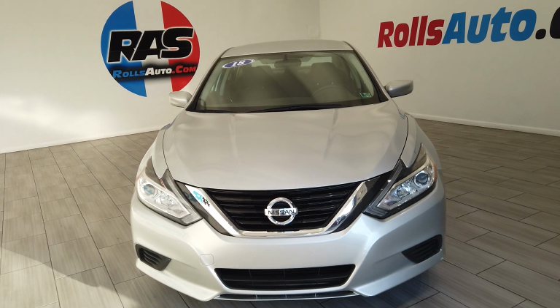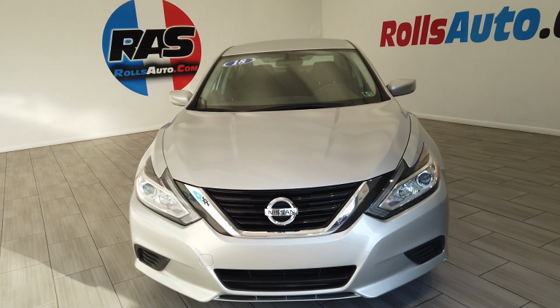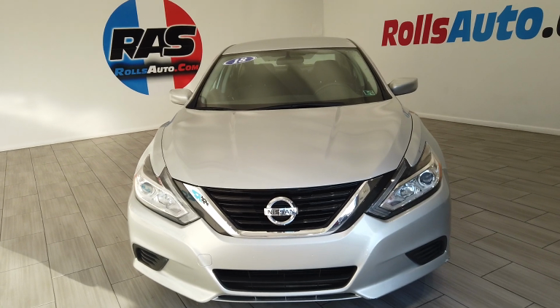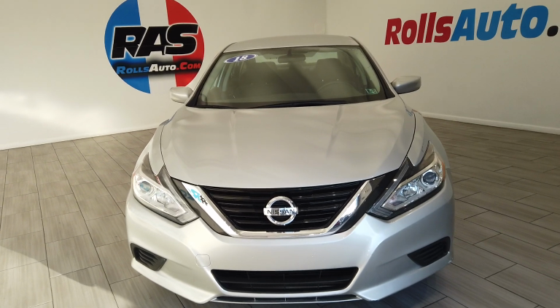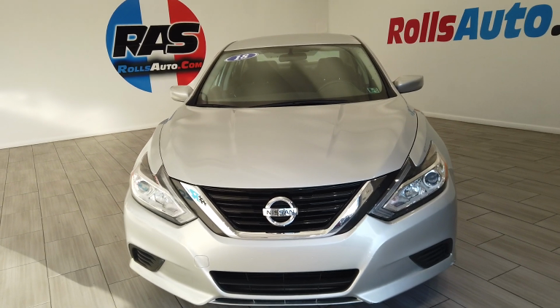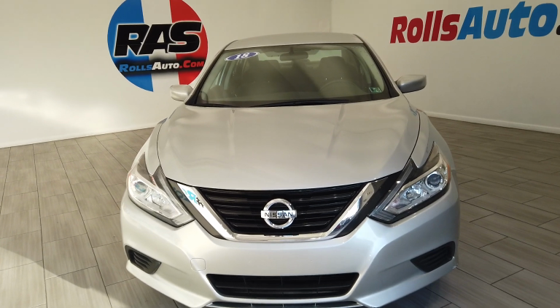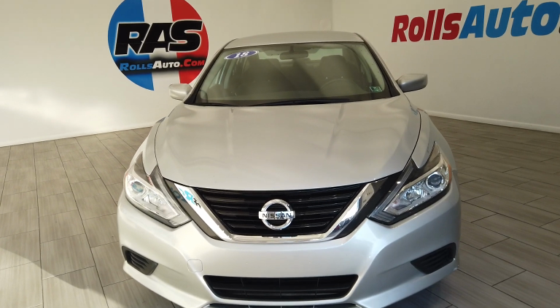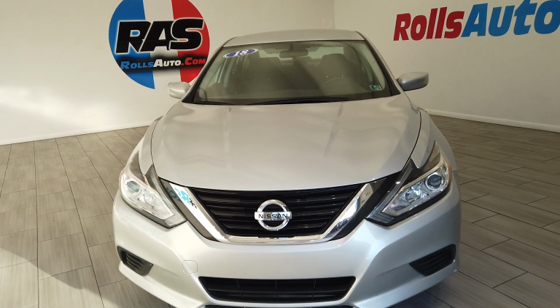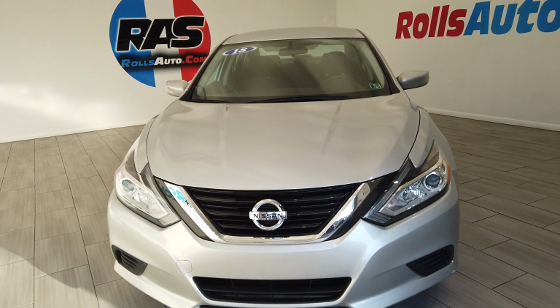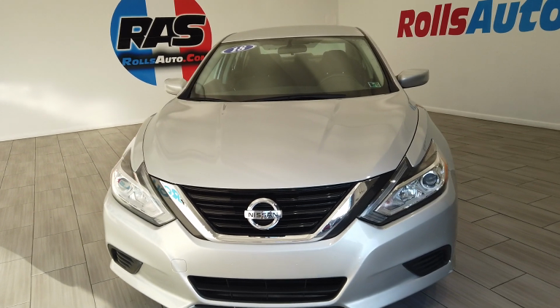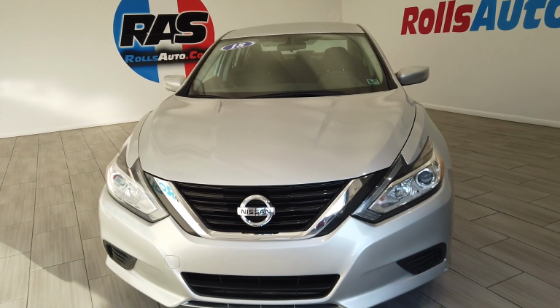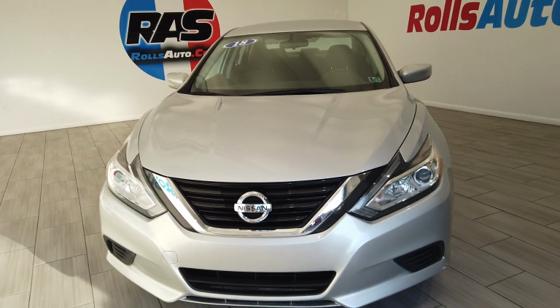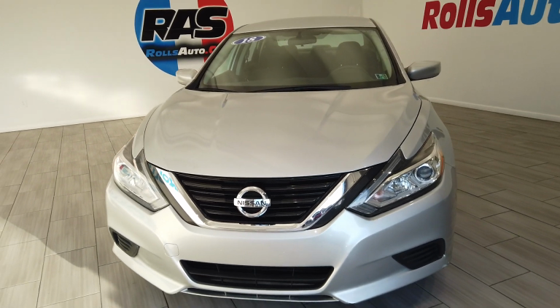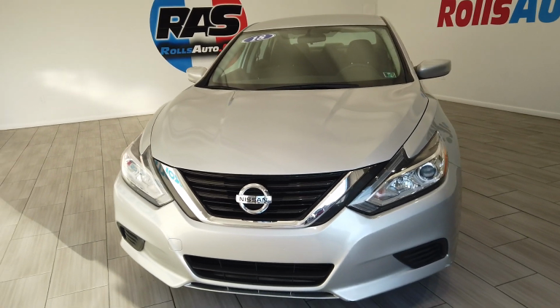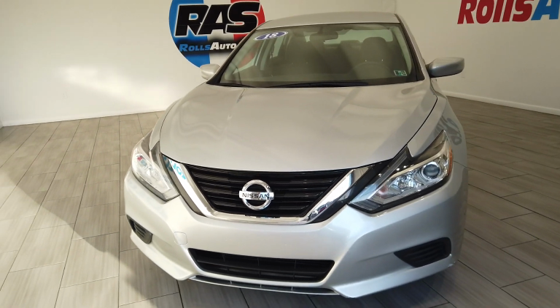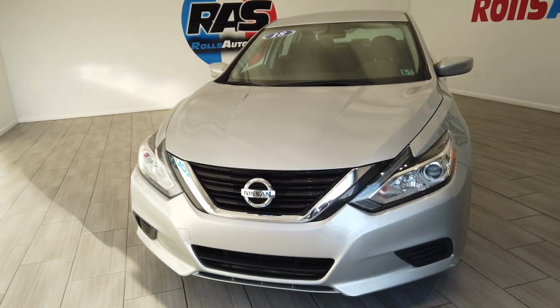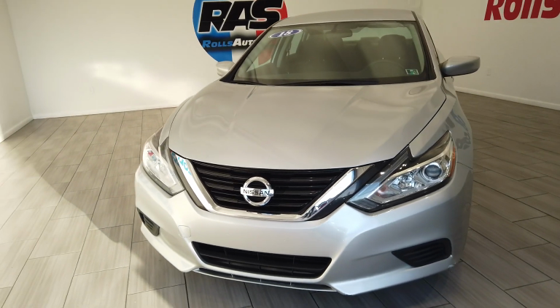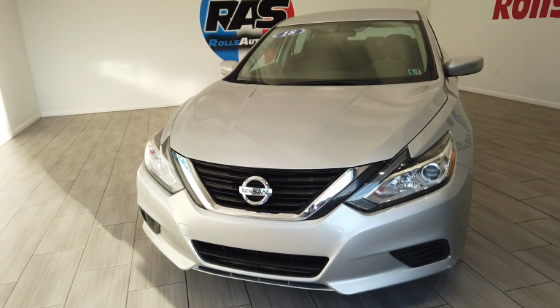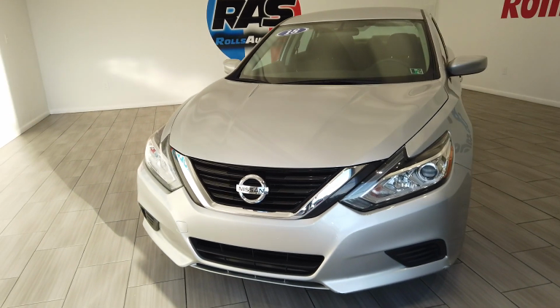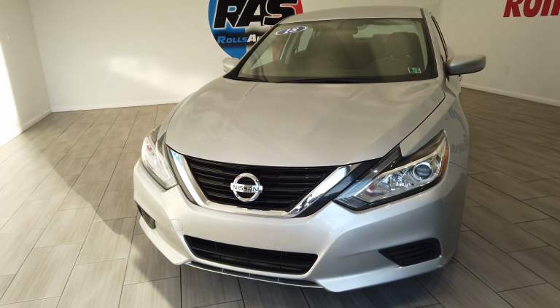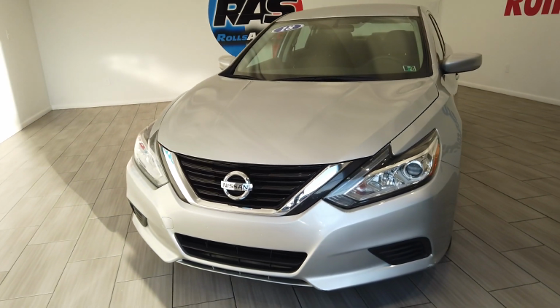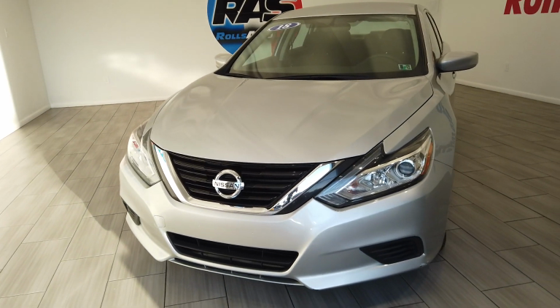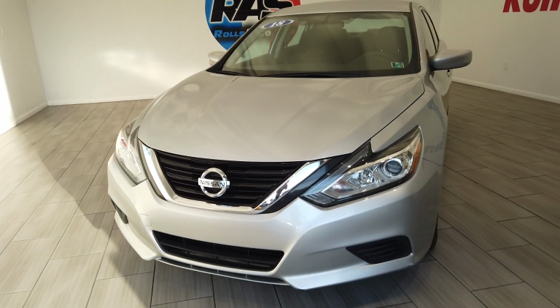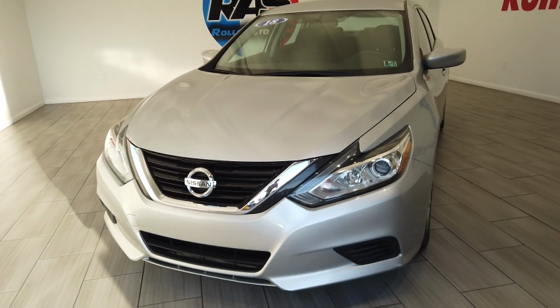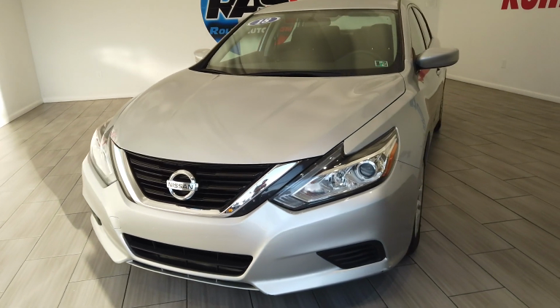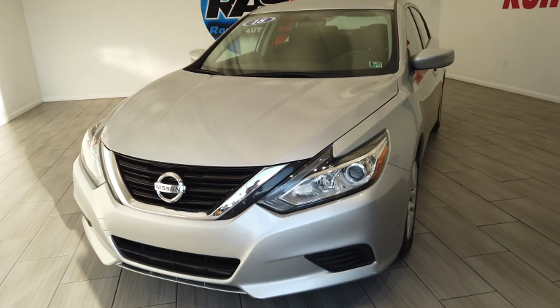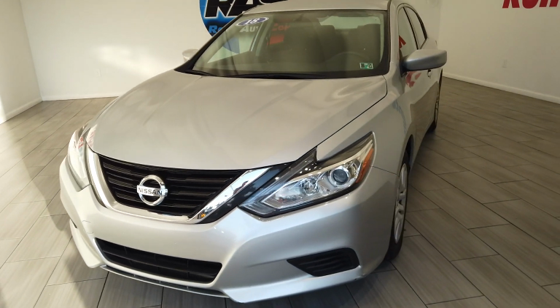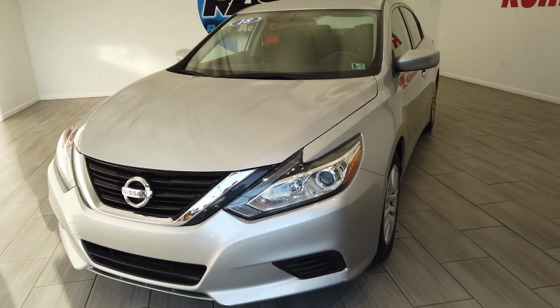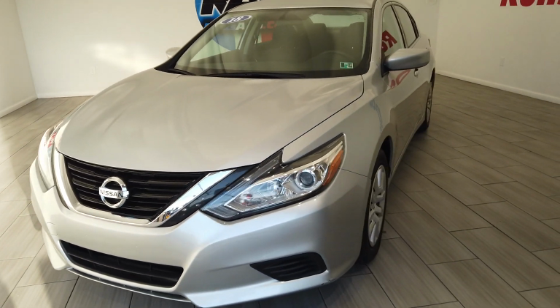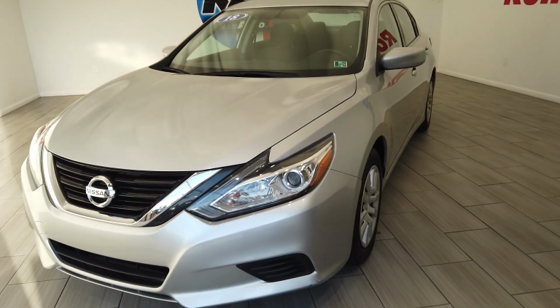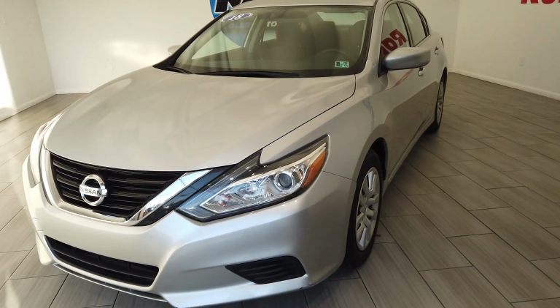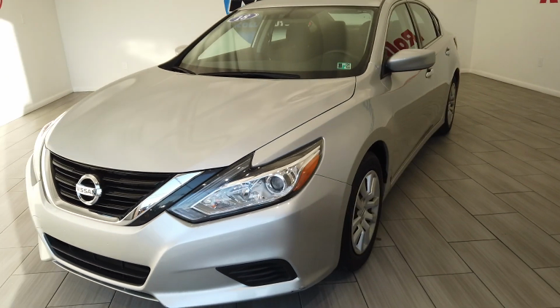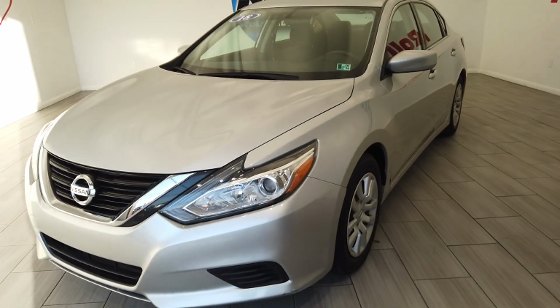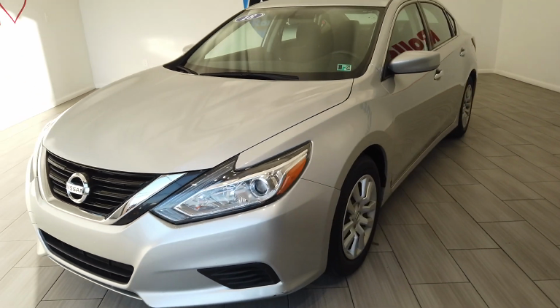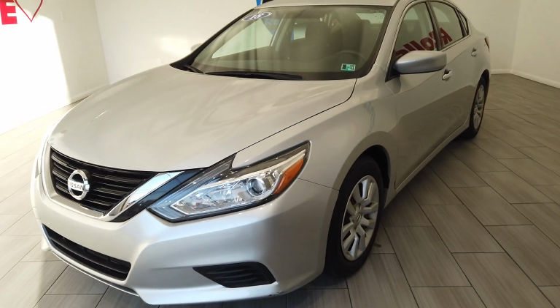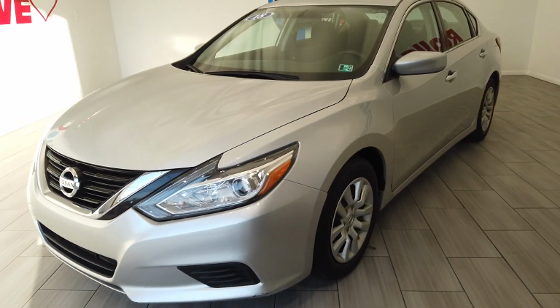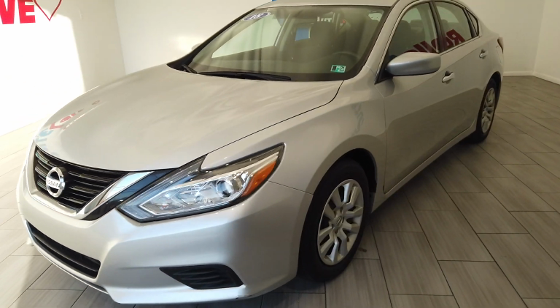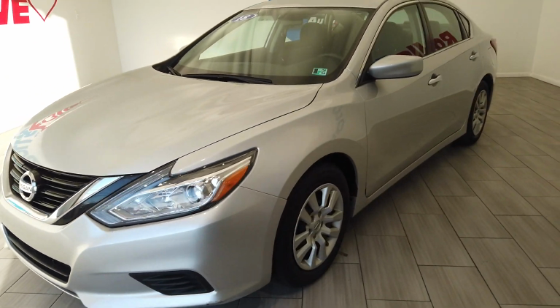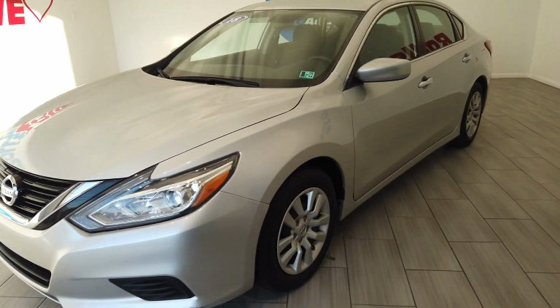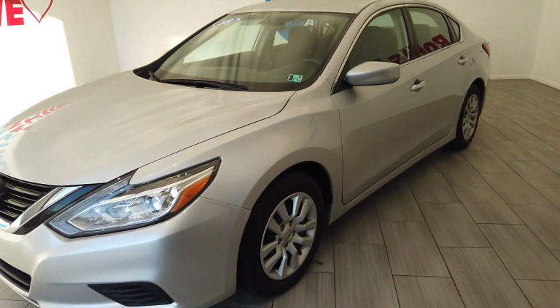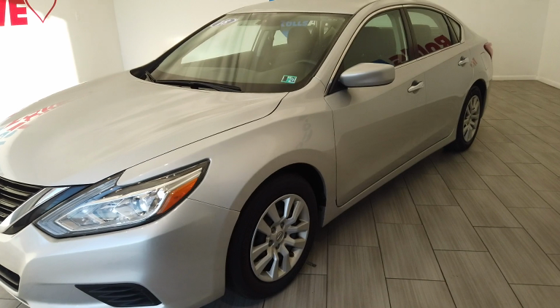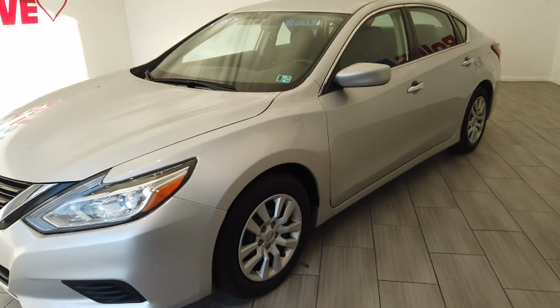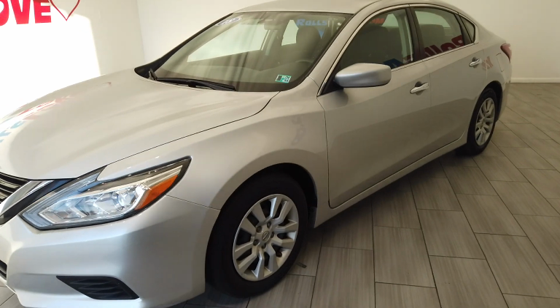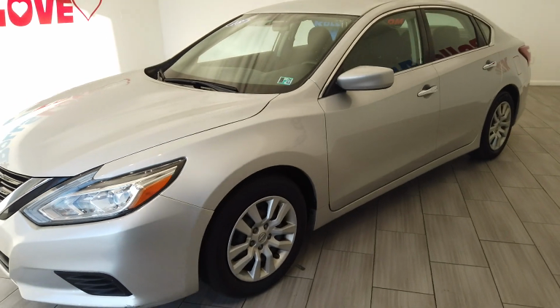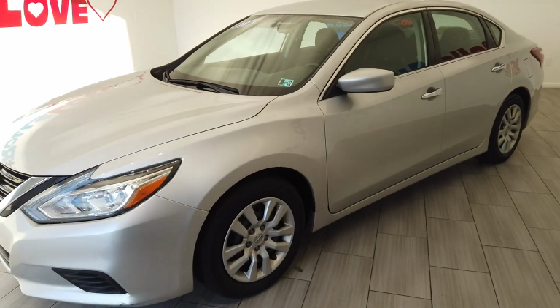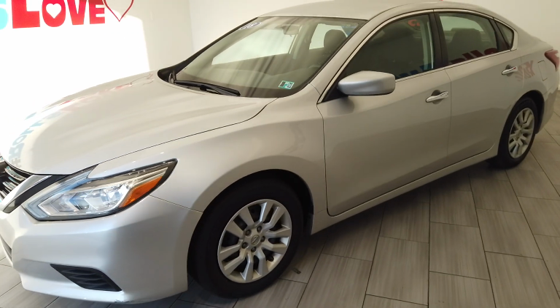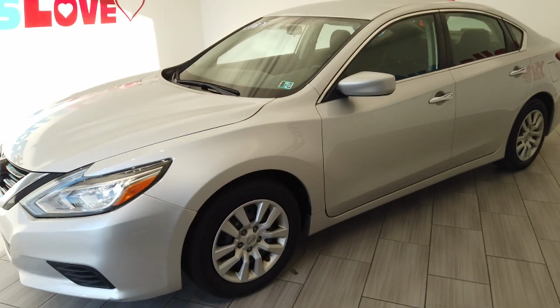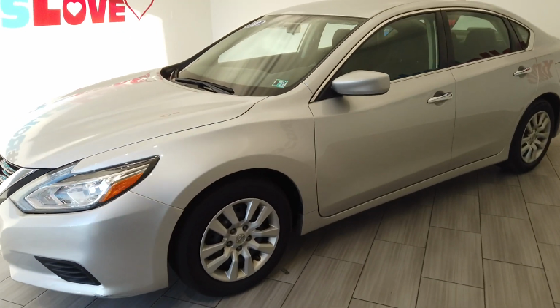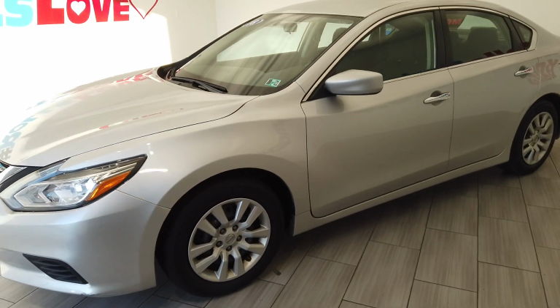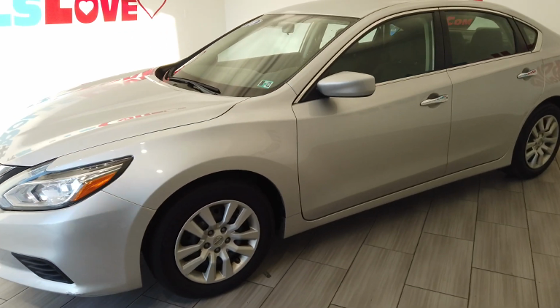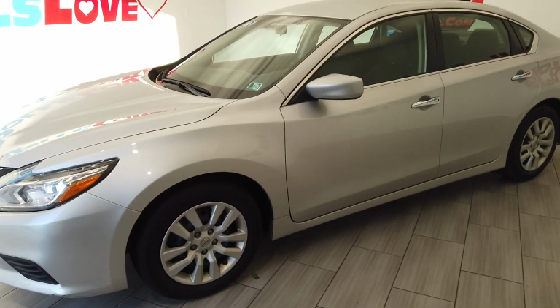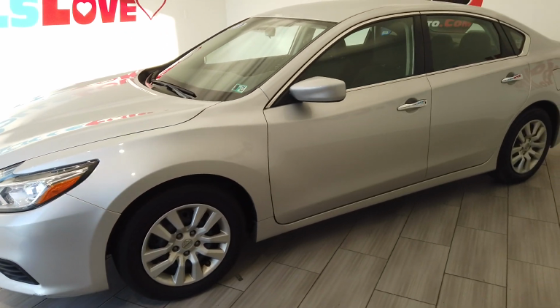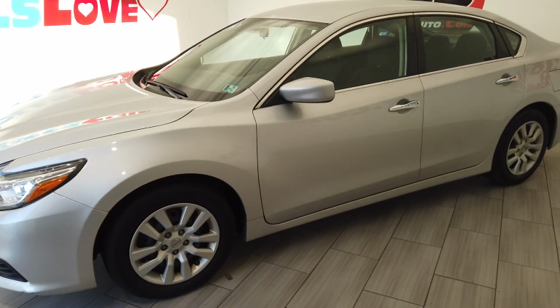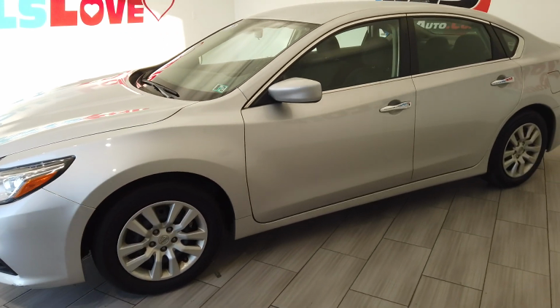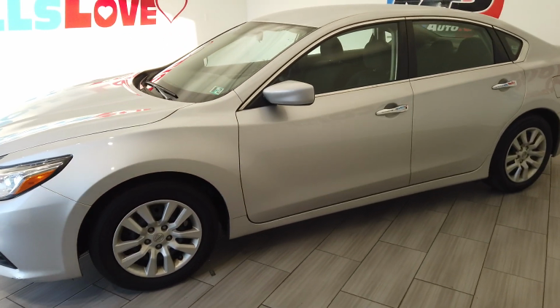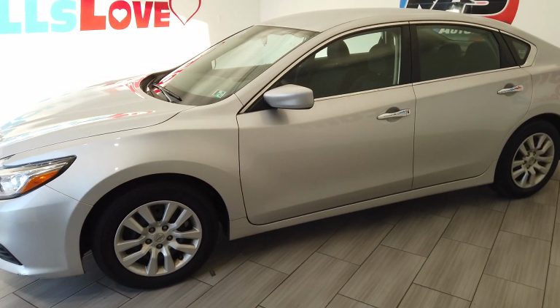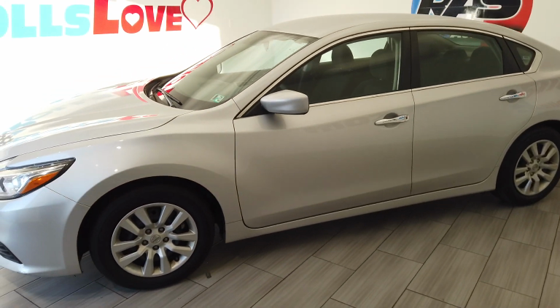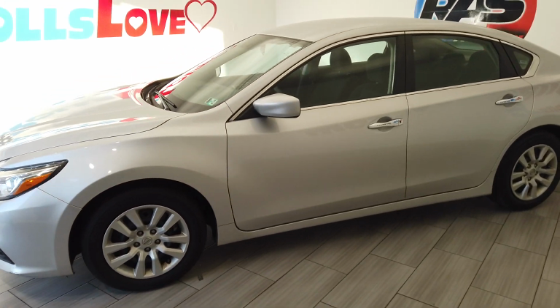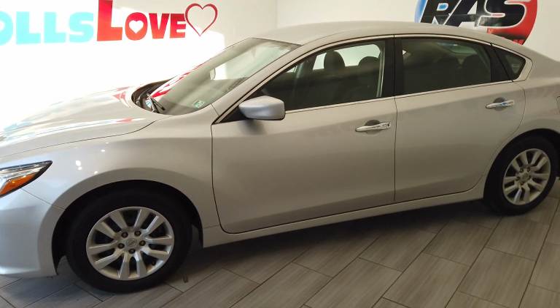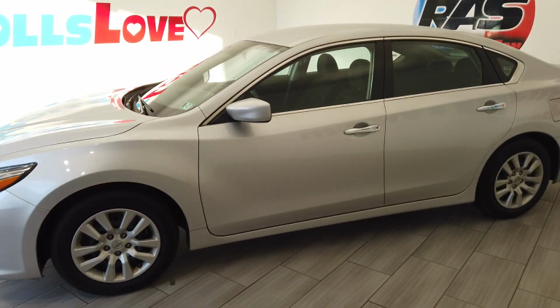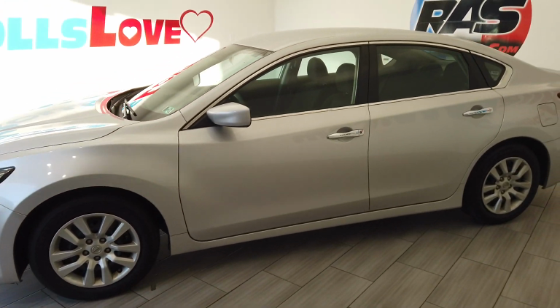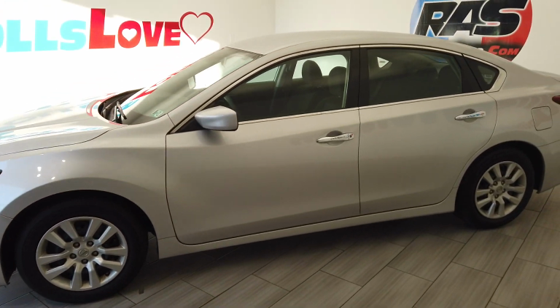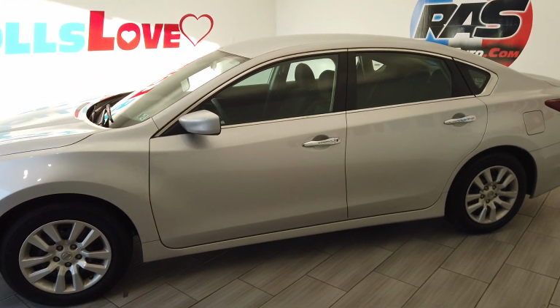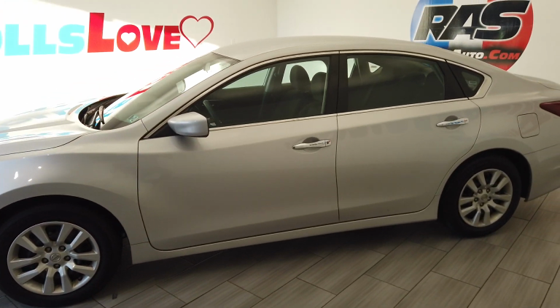Hey, this is Nick from Rolls Auto and this is our 2018 Nissan Altima. Very, very nice silver on black interior.